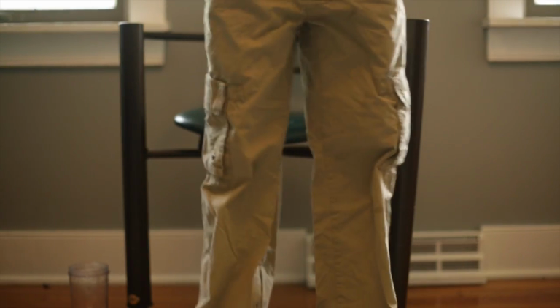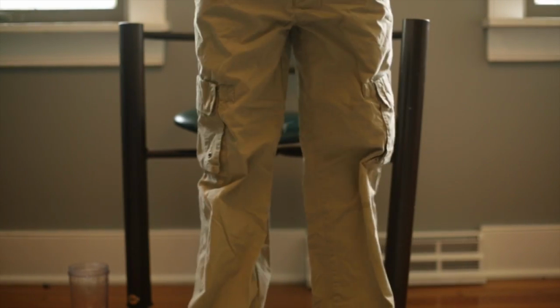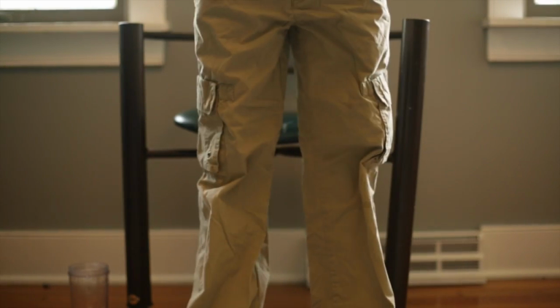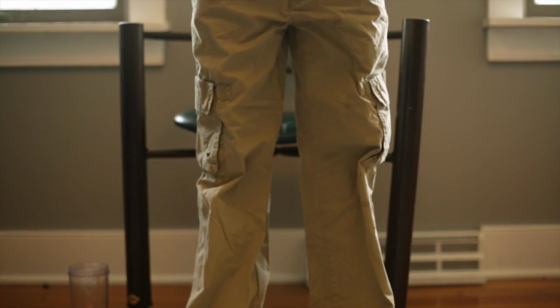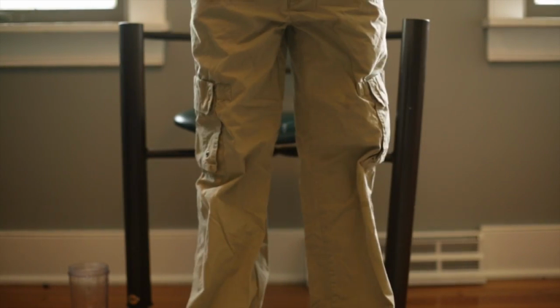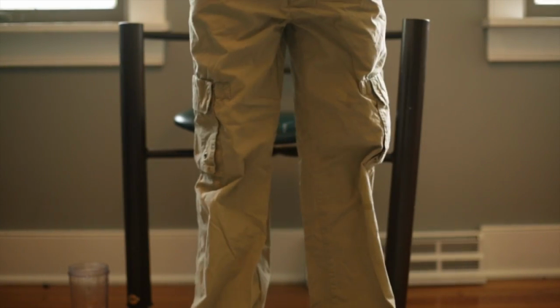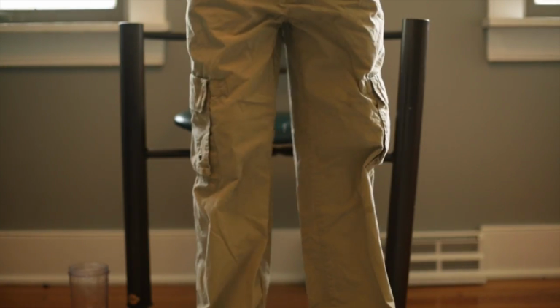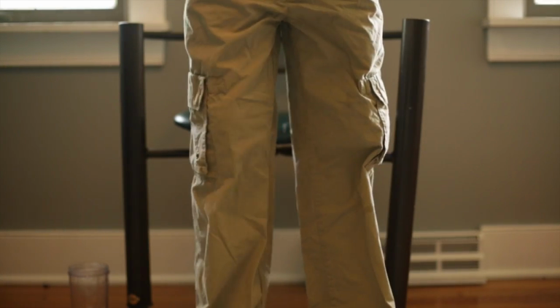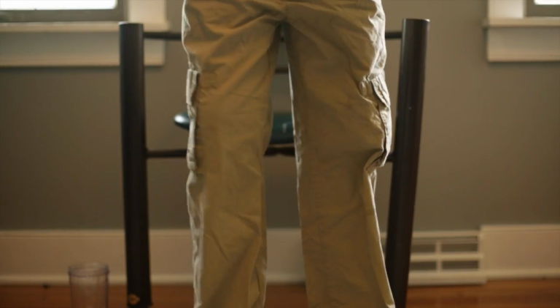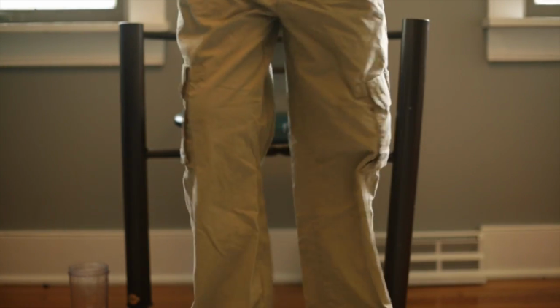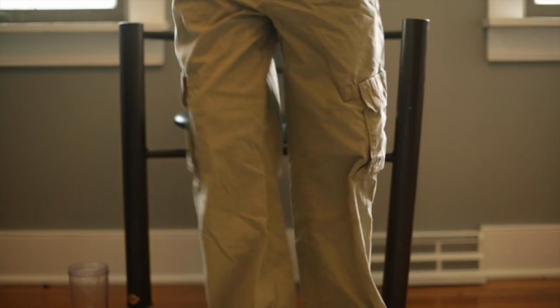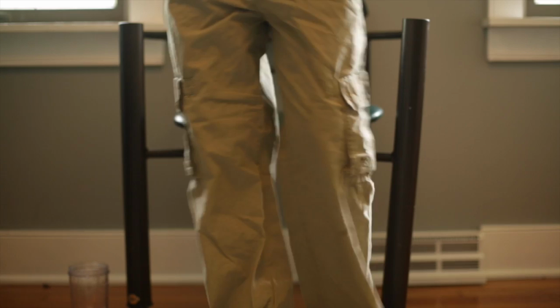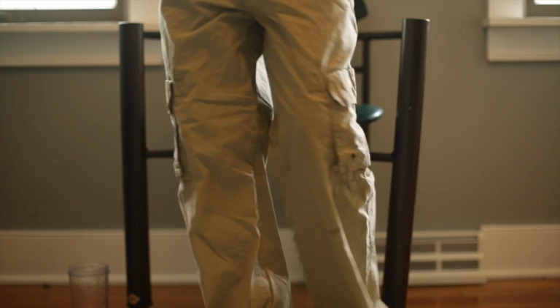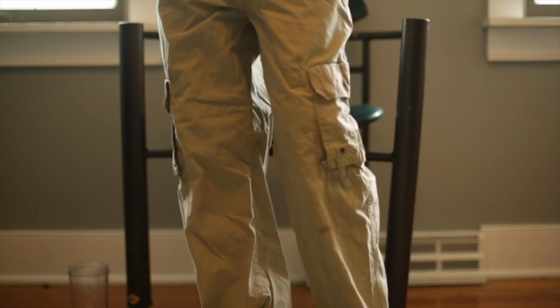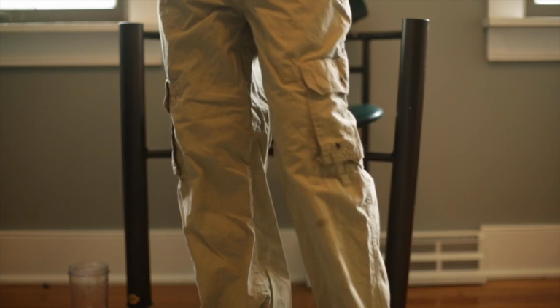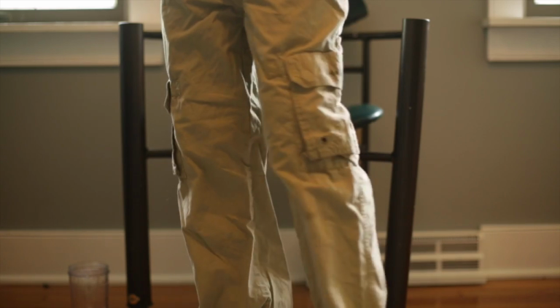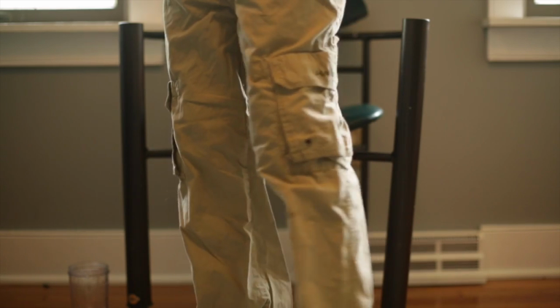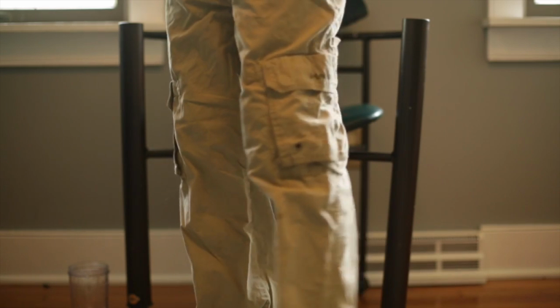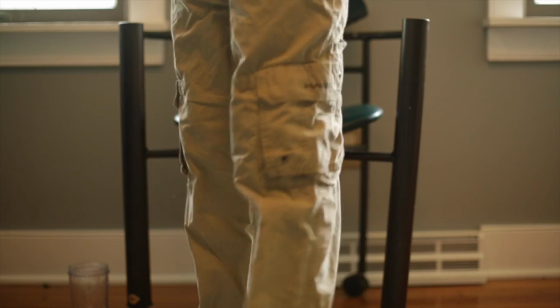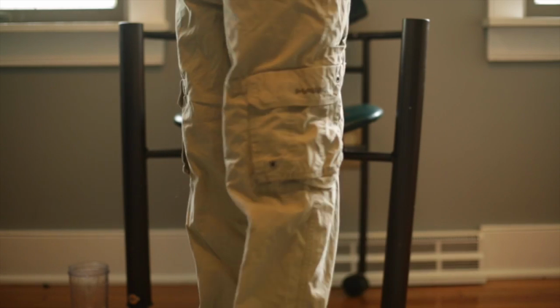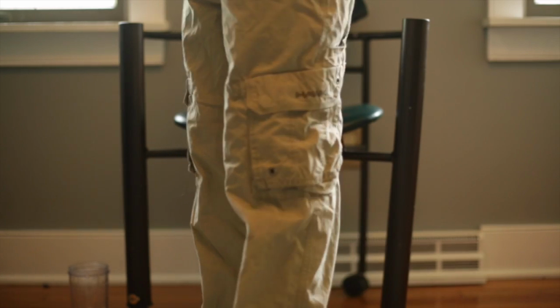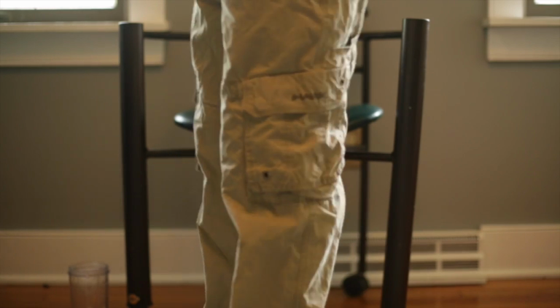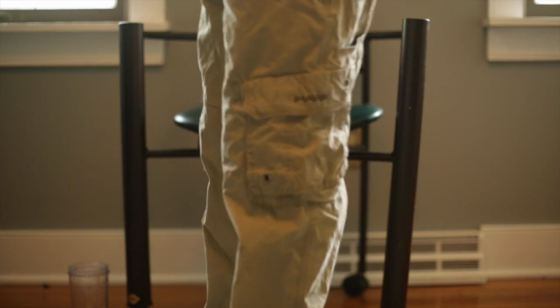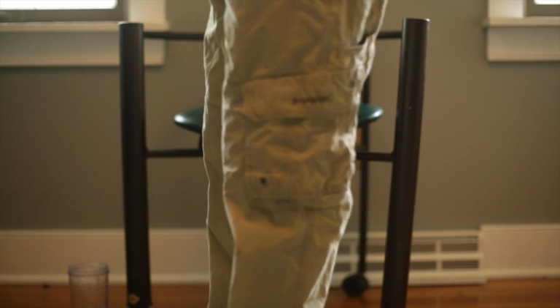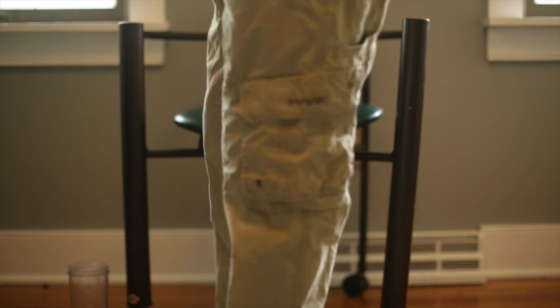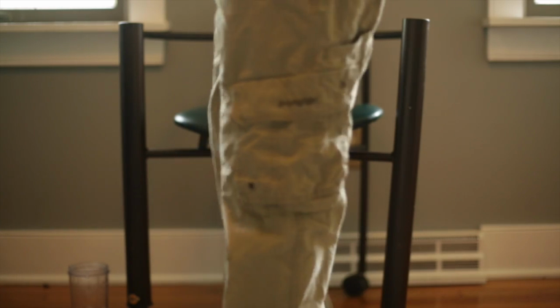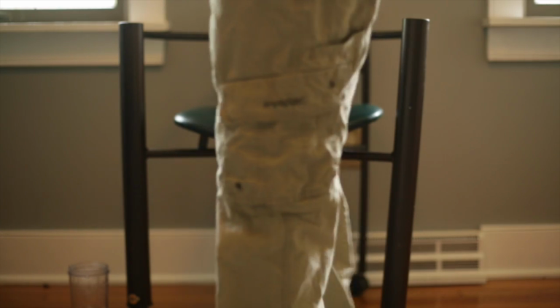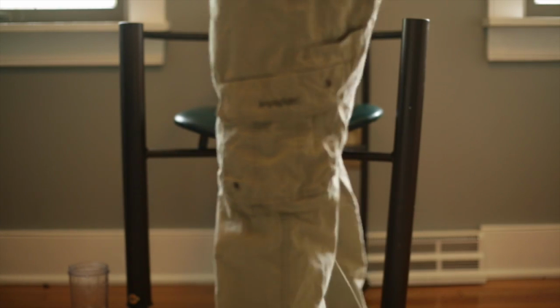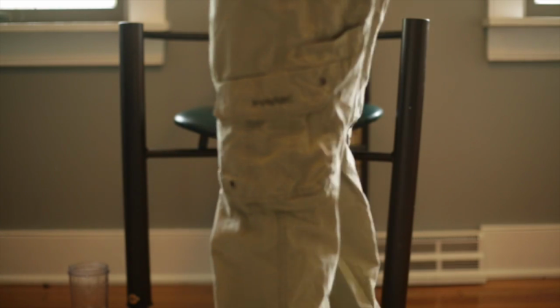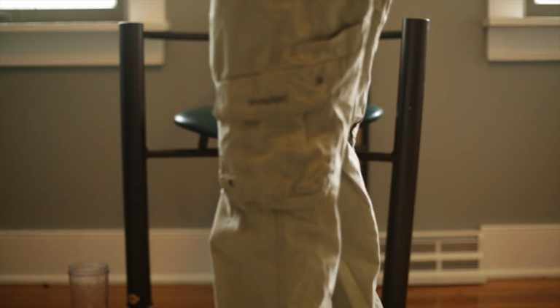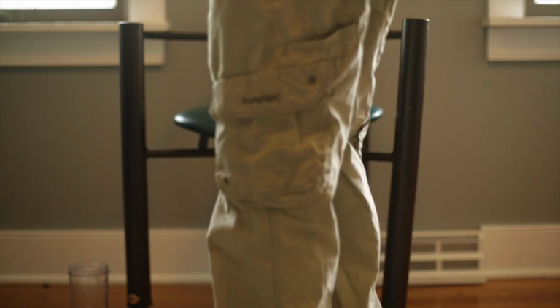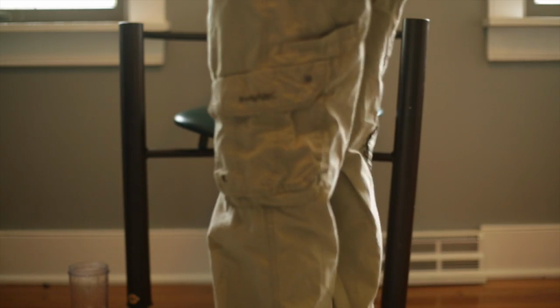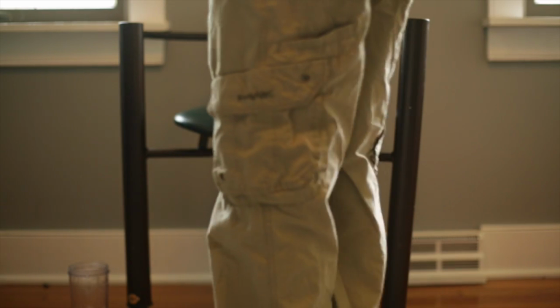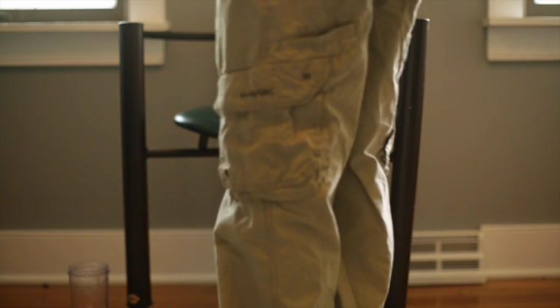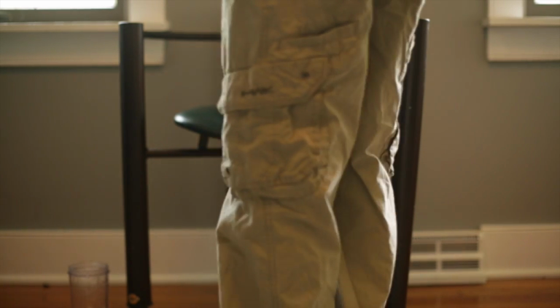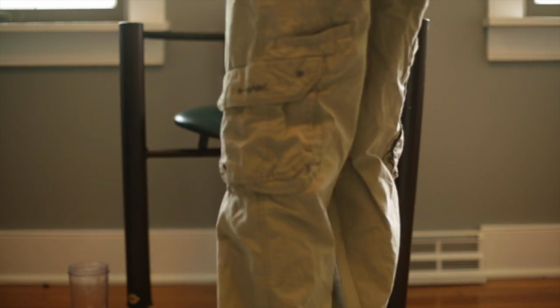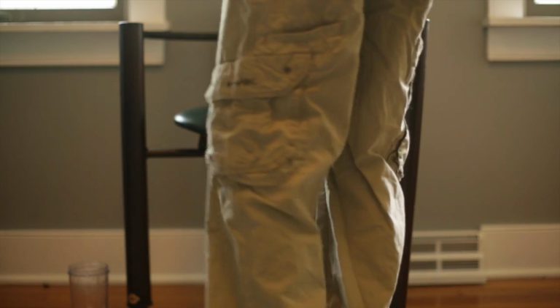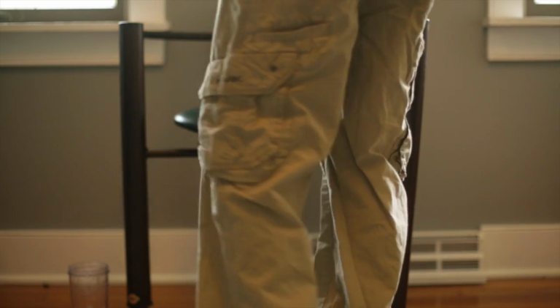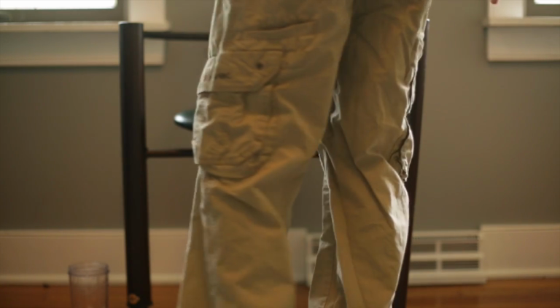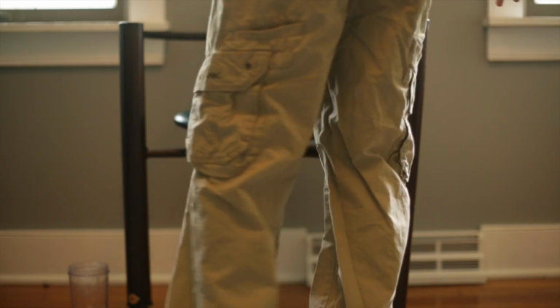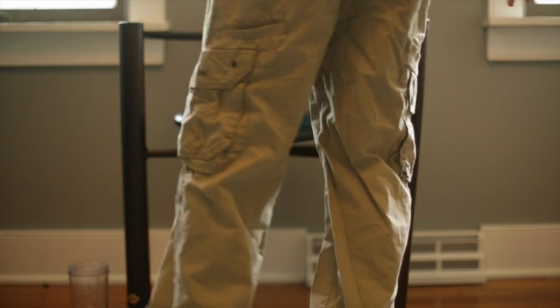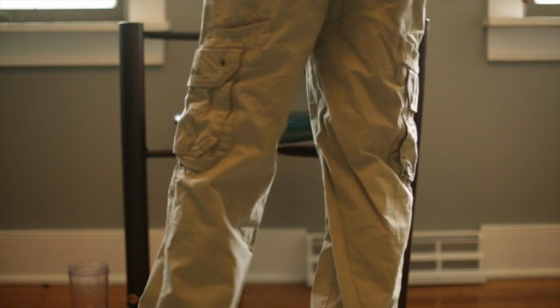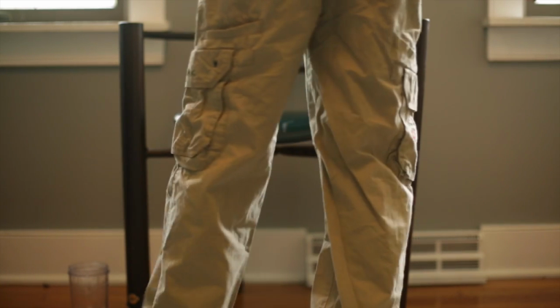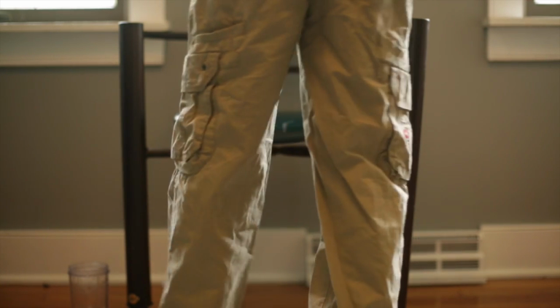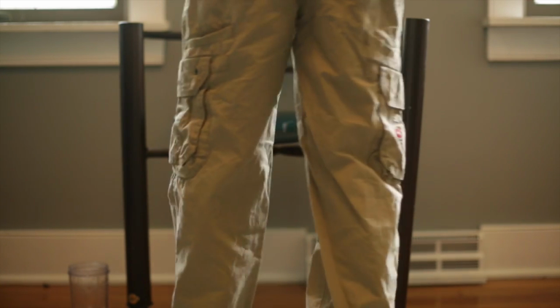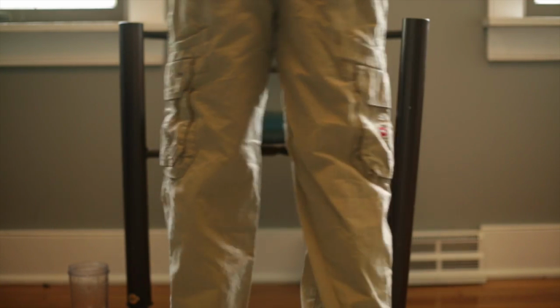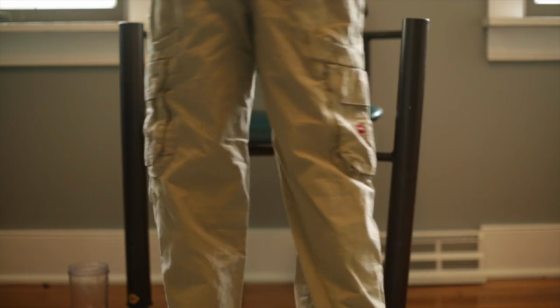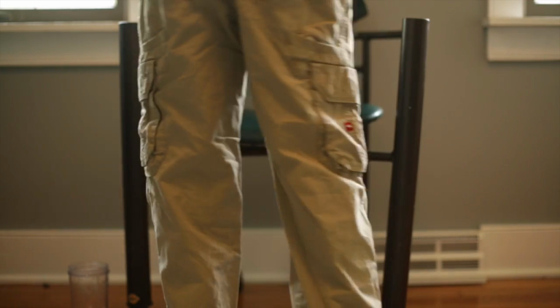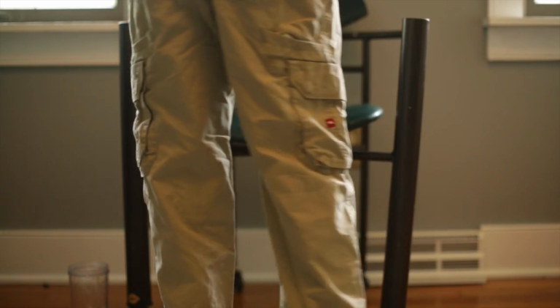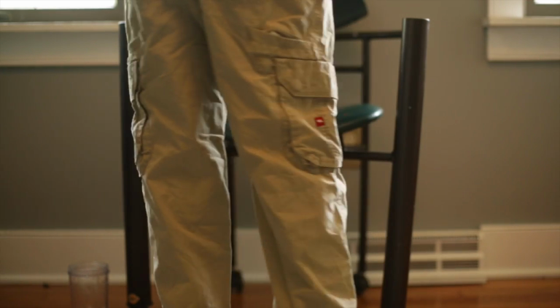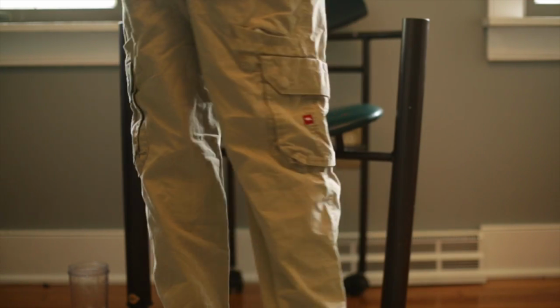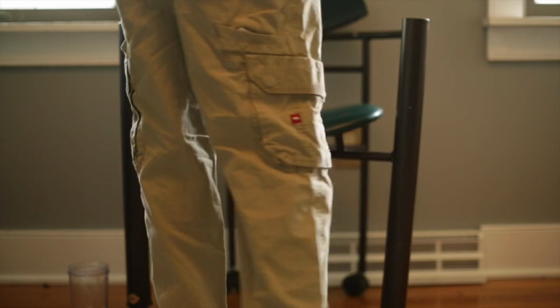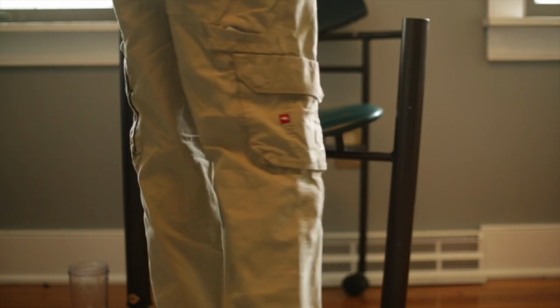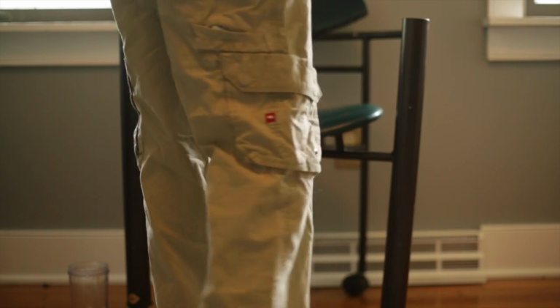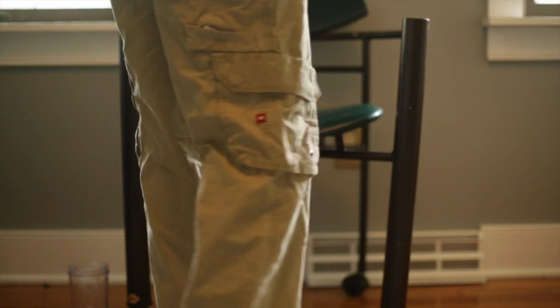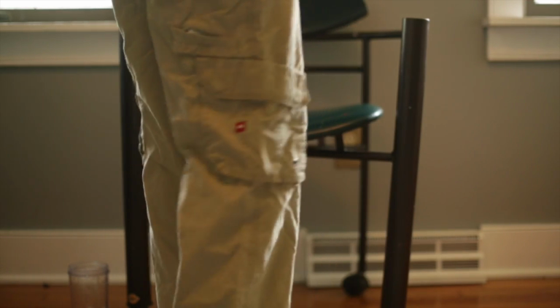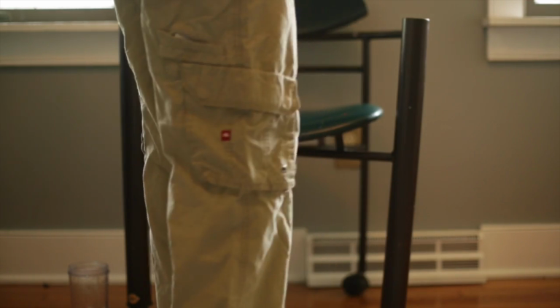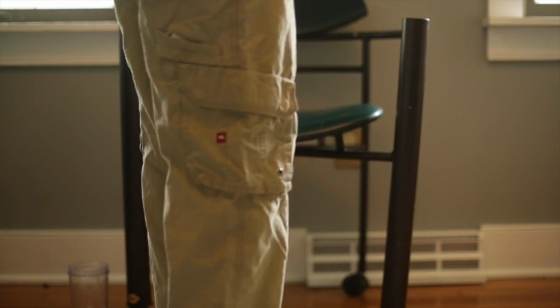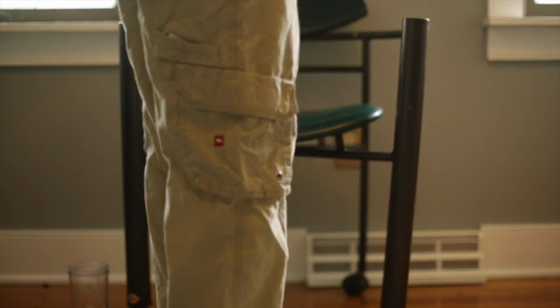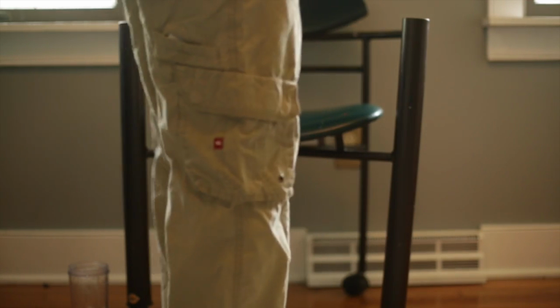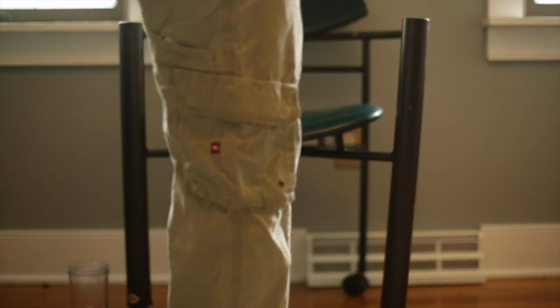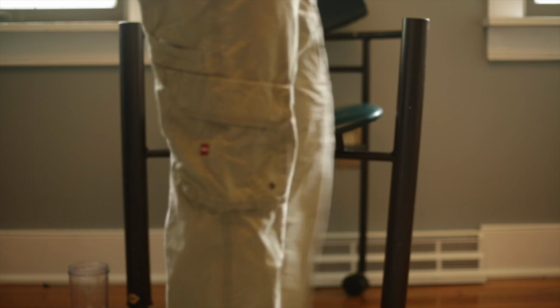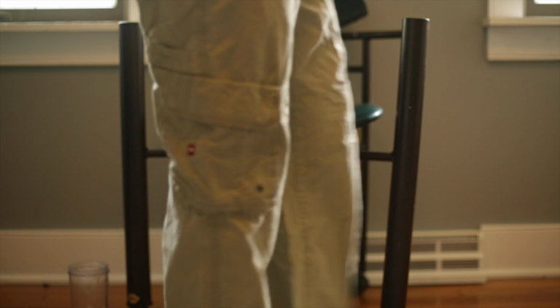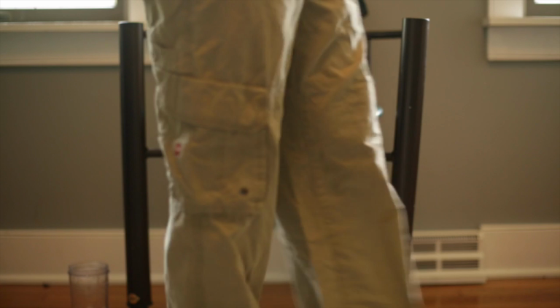Here are the pants. I got these at Goodwill for about $10. I still have to weather them, but this is them just by themselves right now.